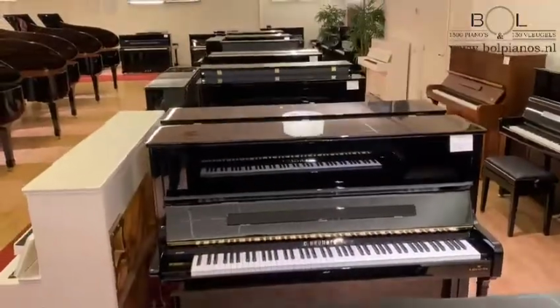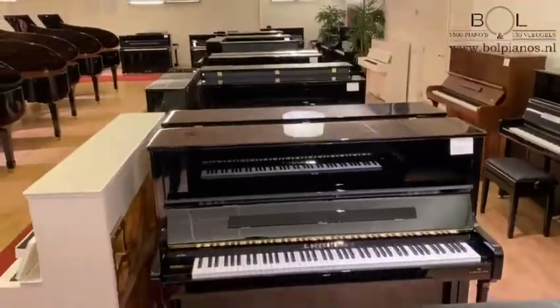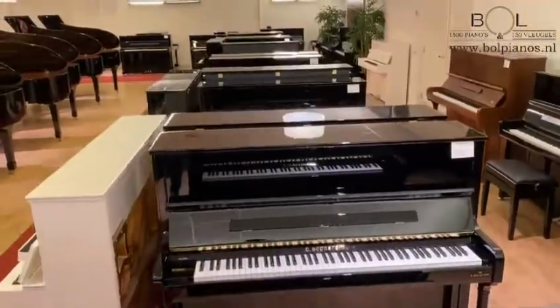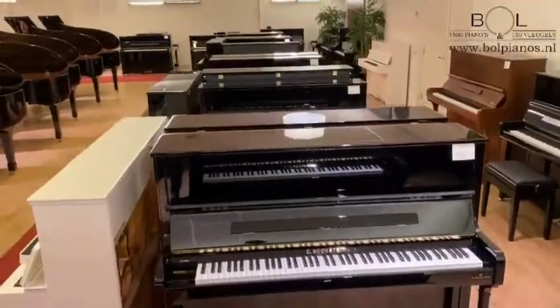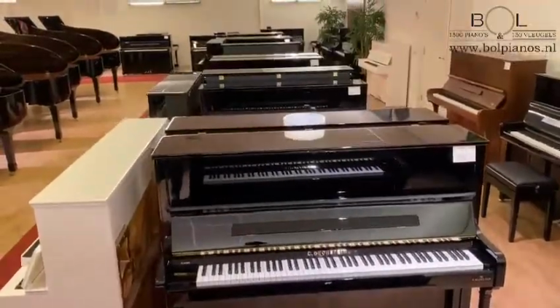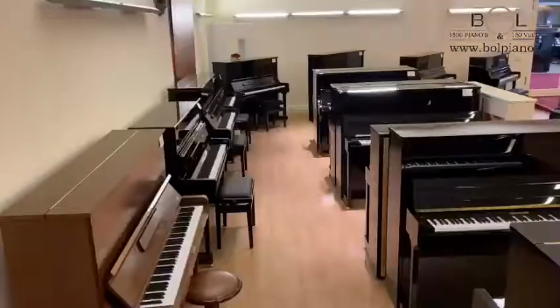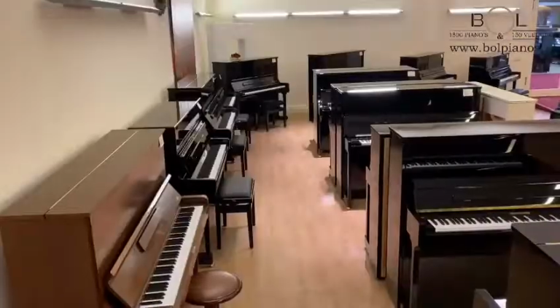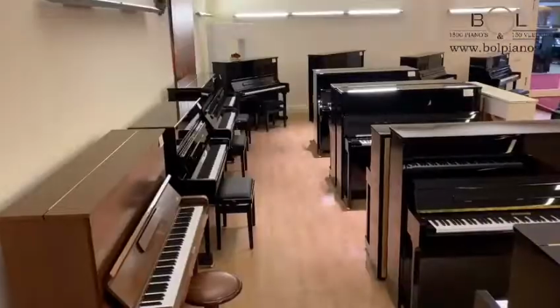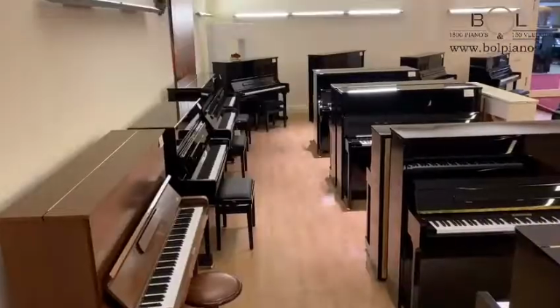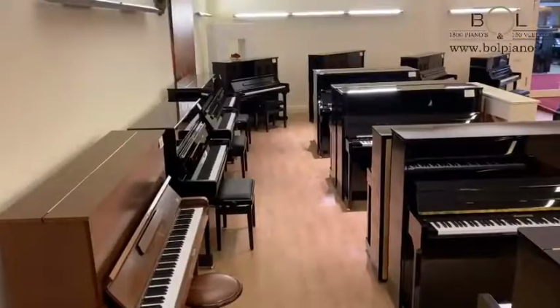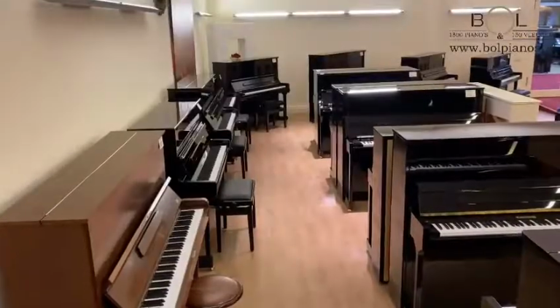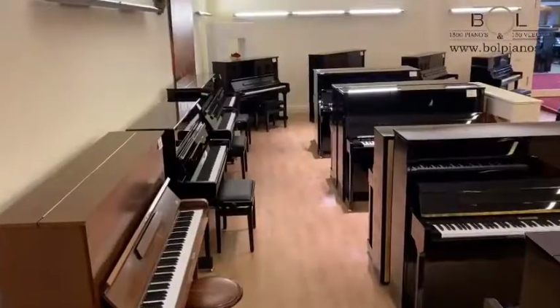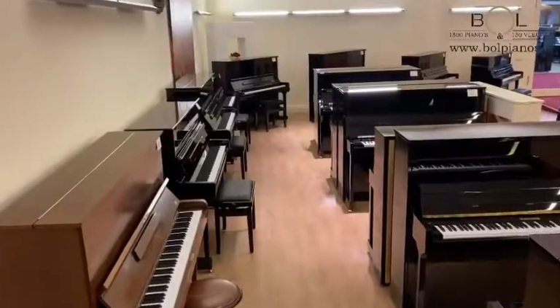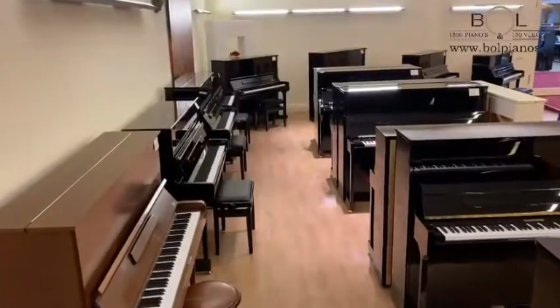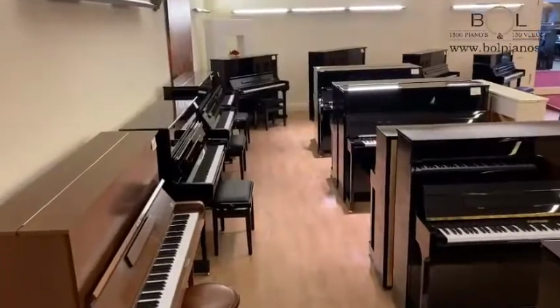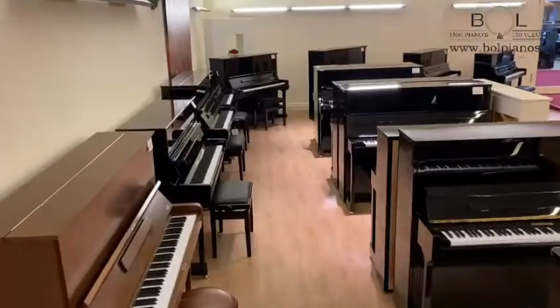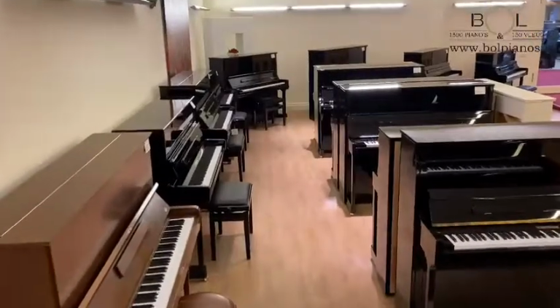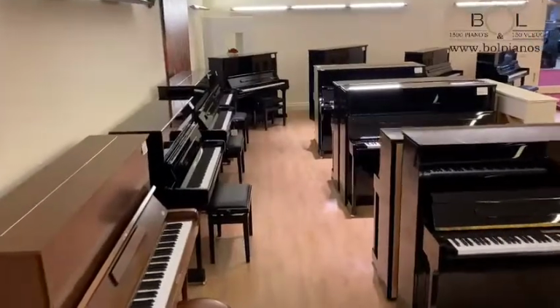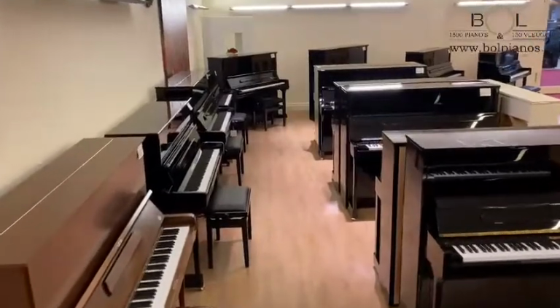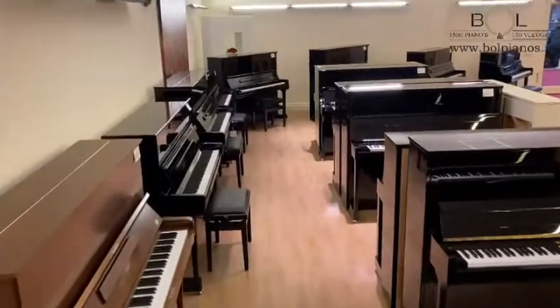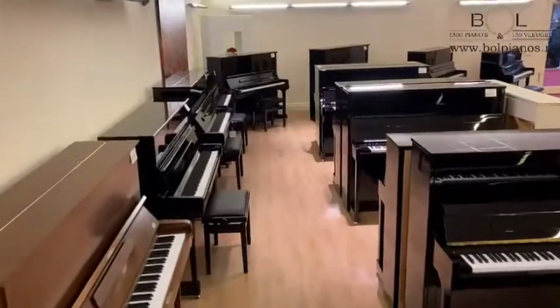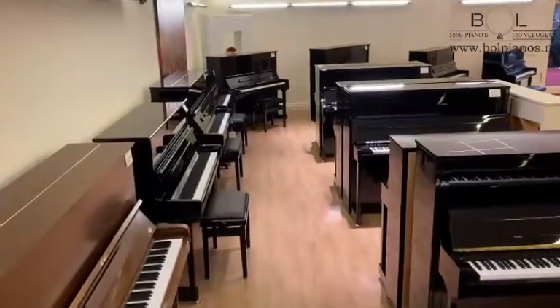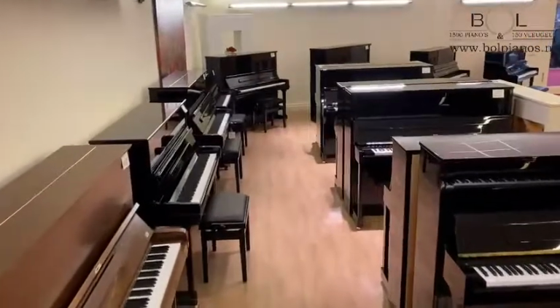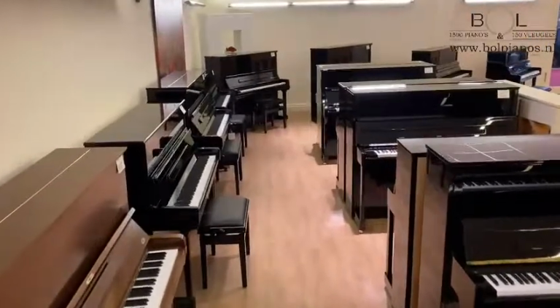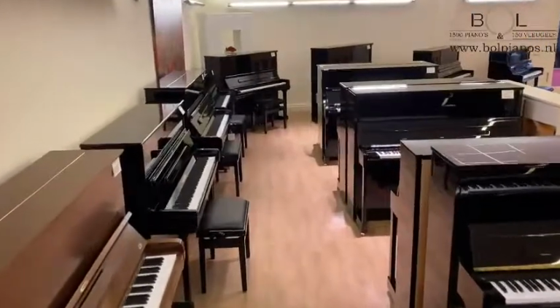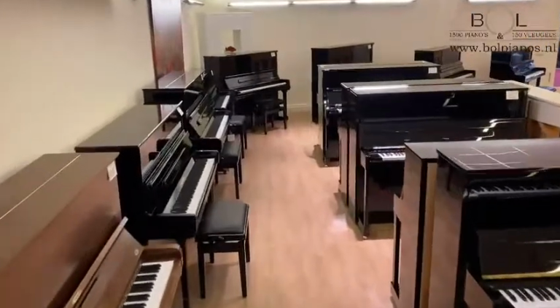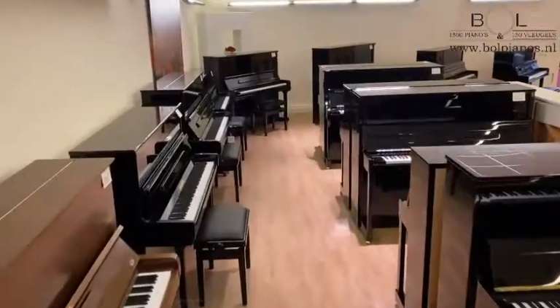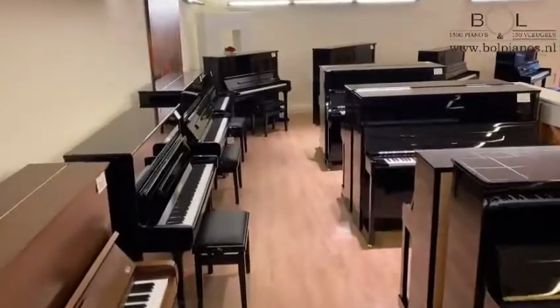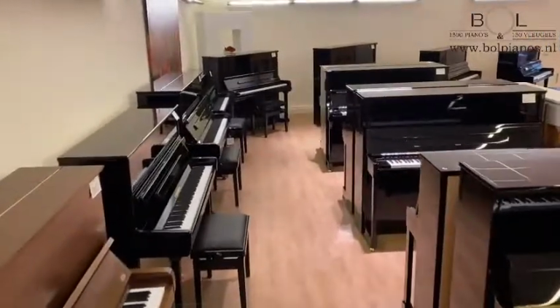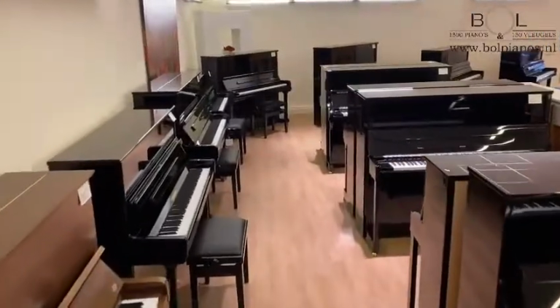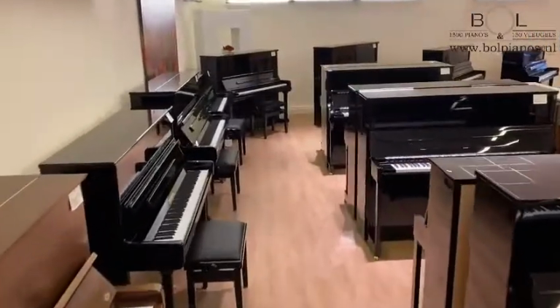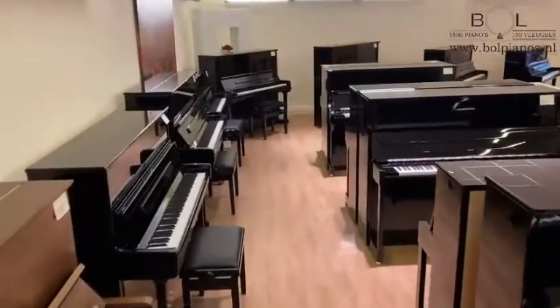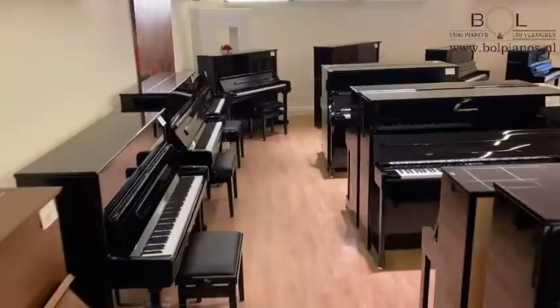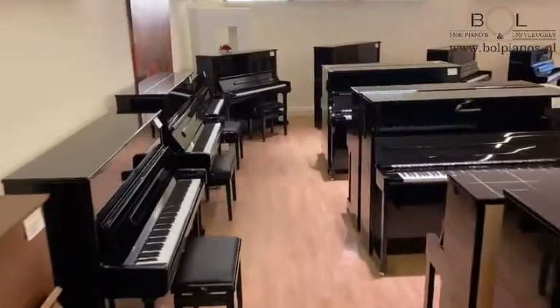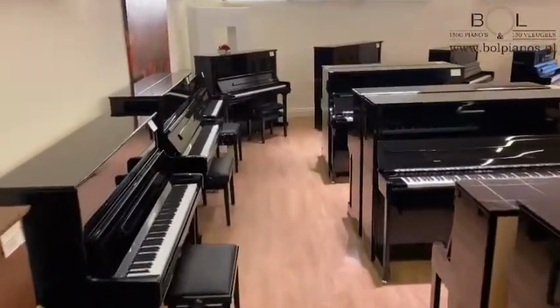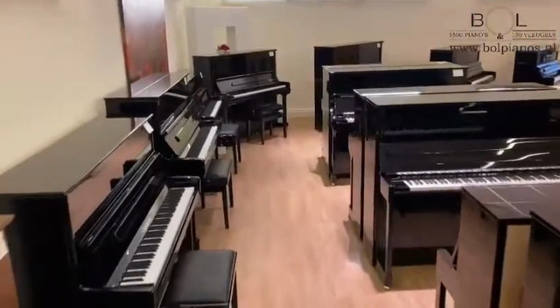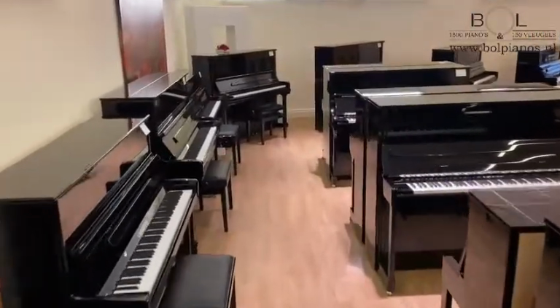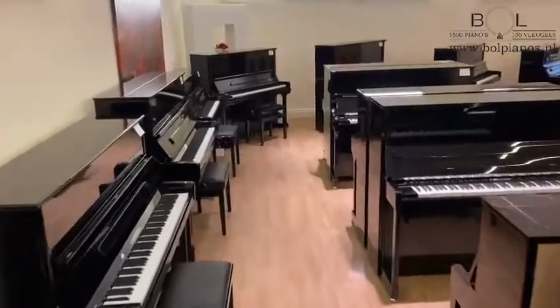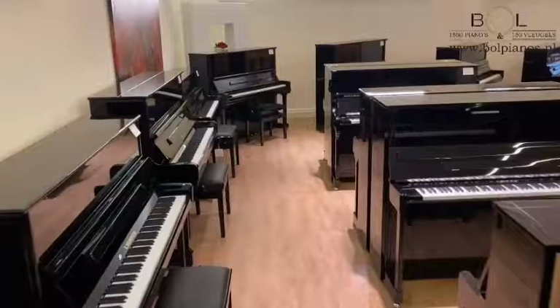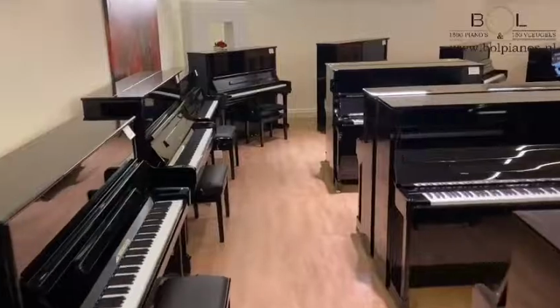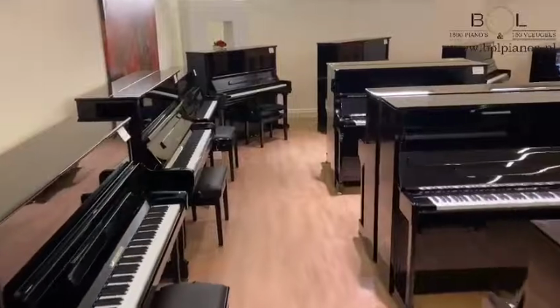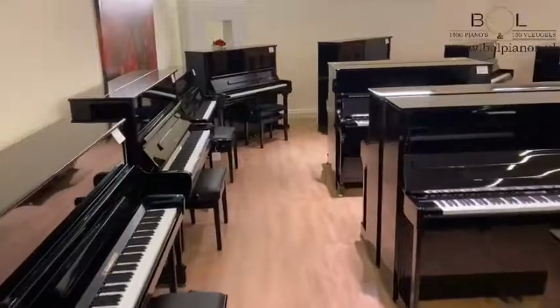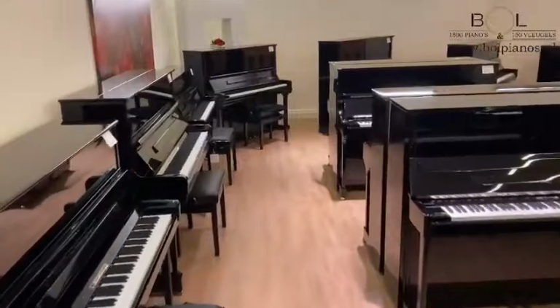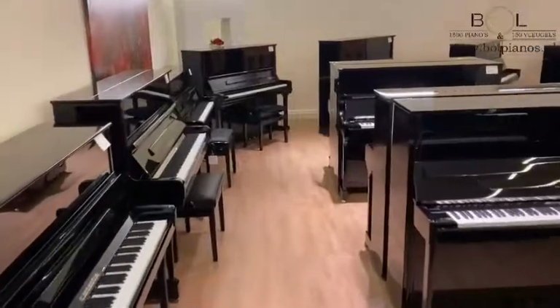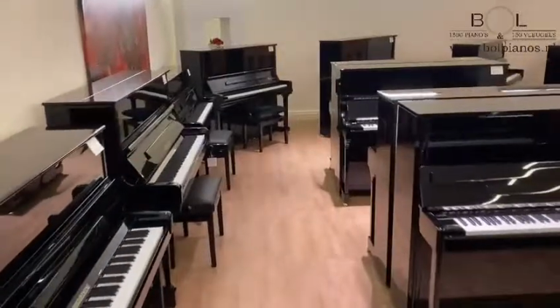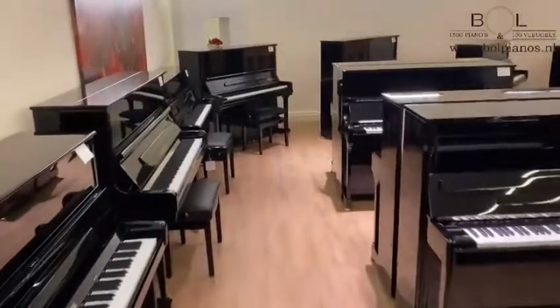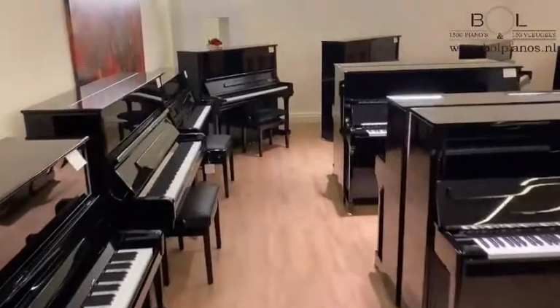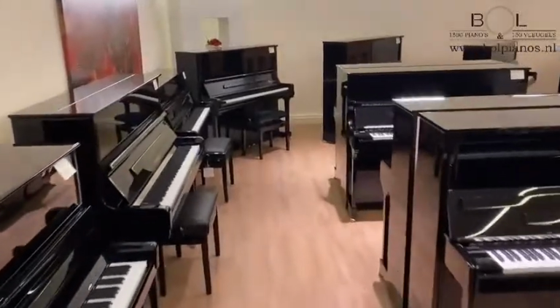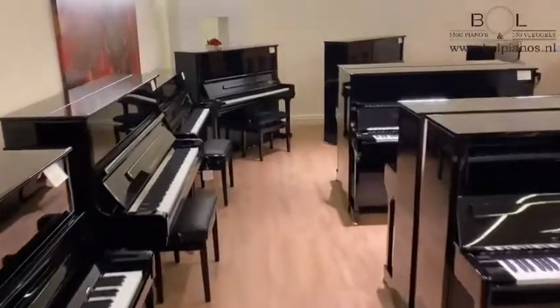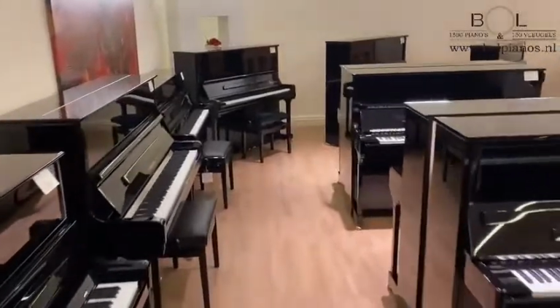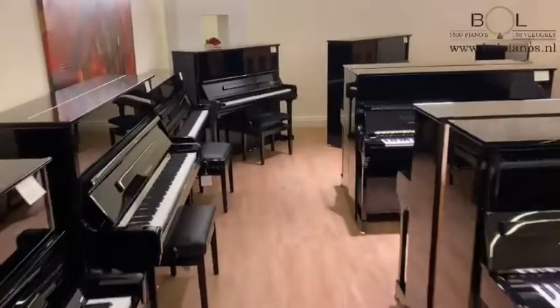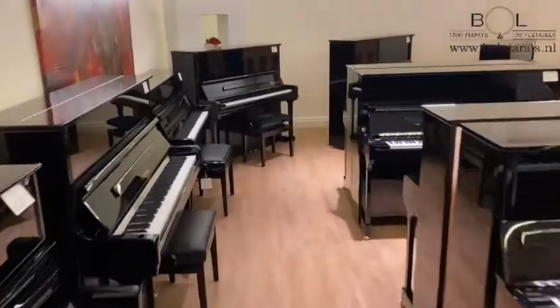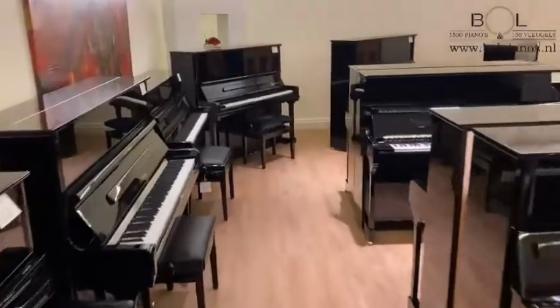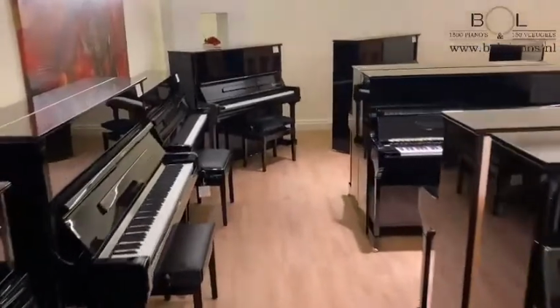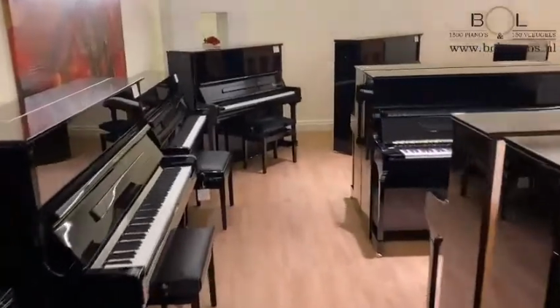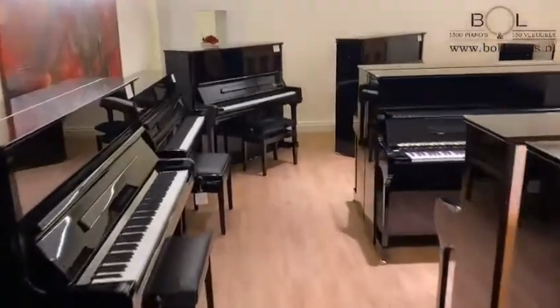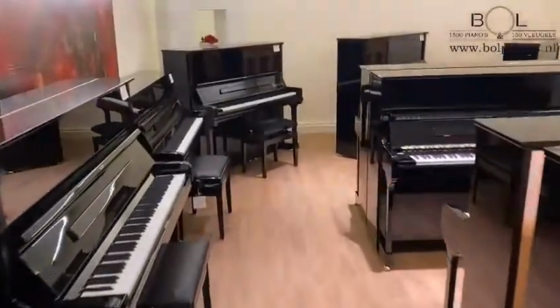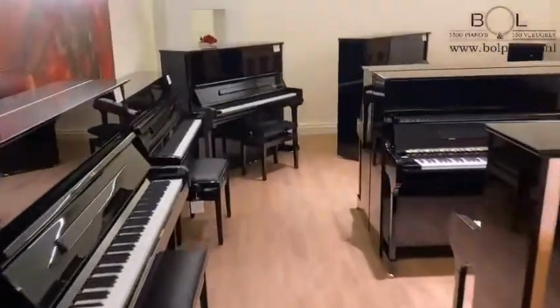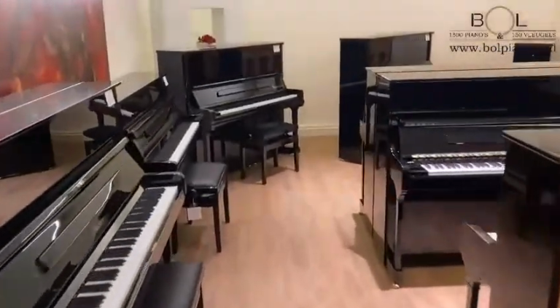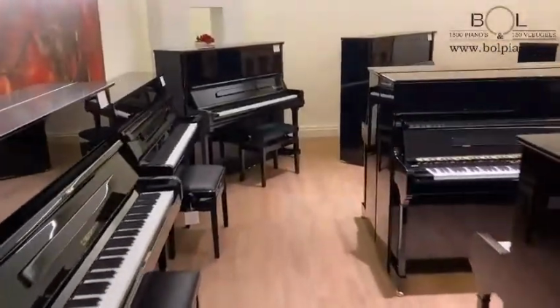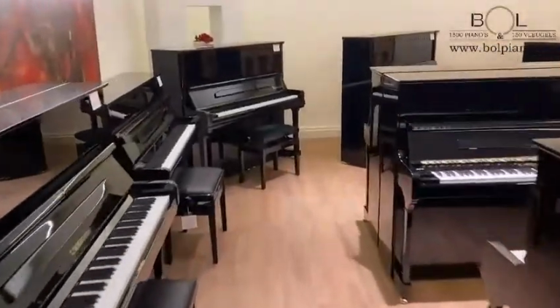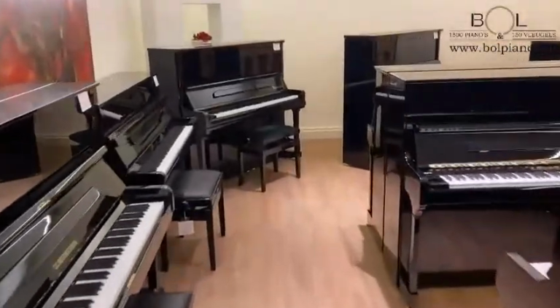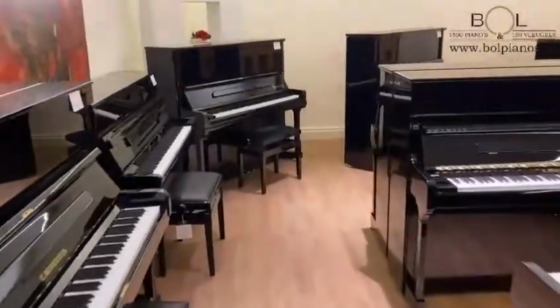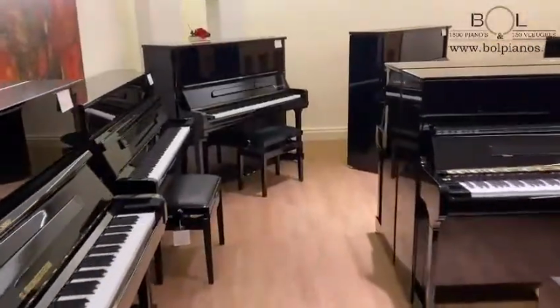Also used upright pianos from top brands like Bergstein, Beusendorfer, Schimmel and other brands we have in our stores.